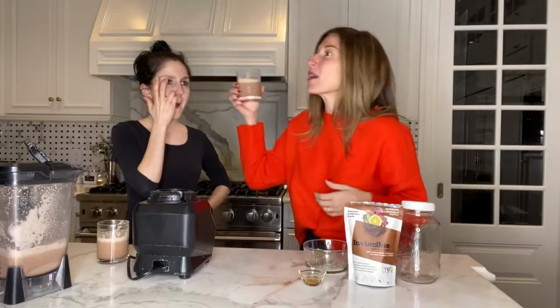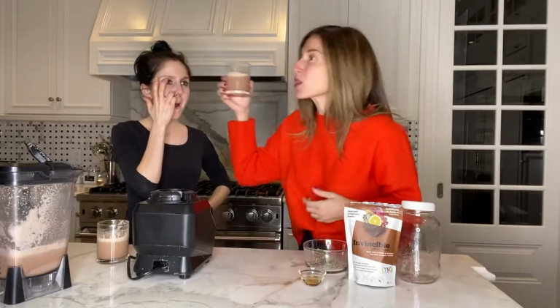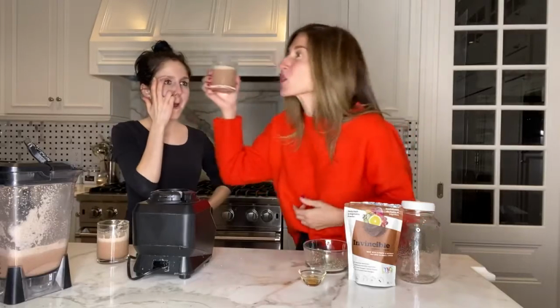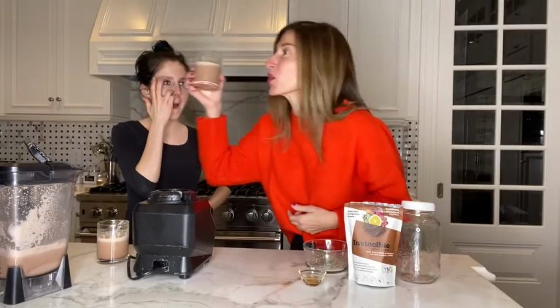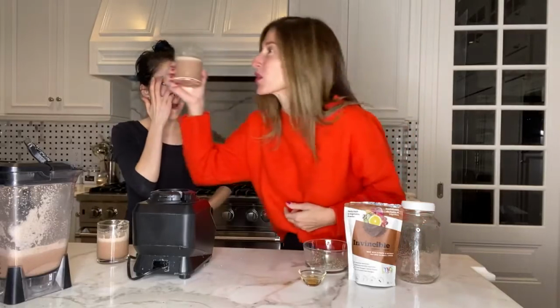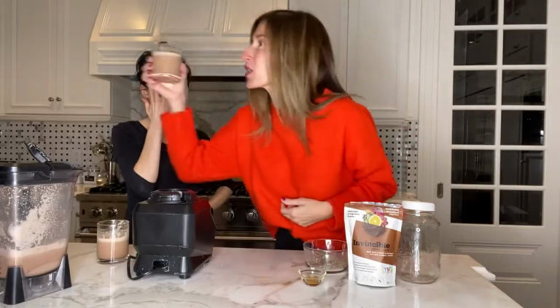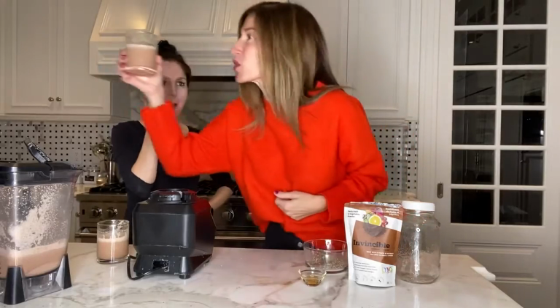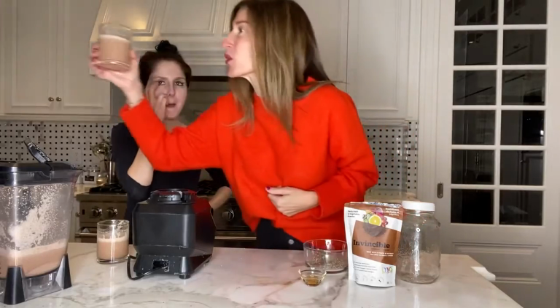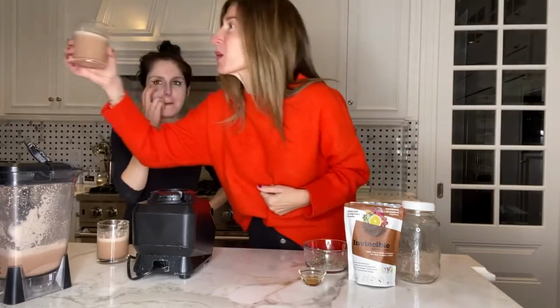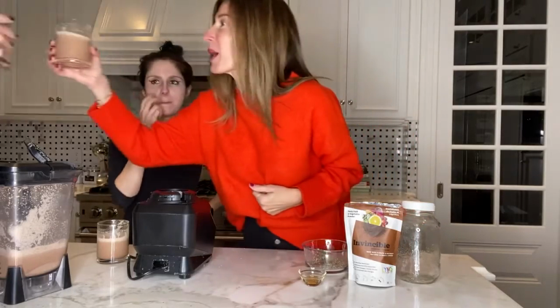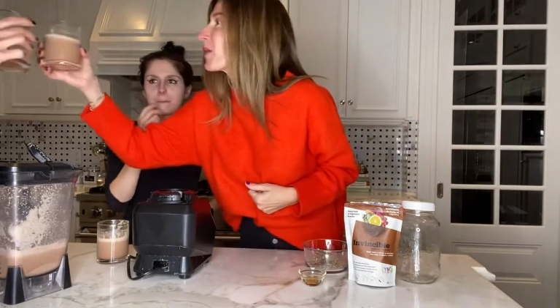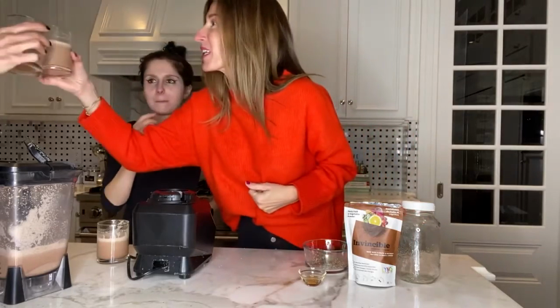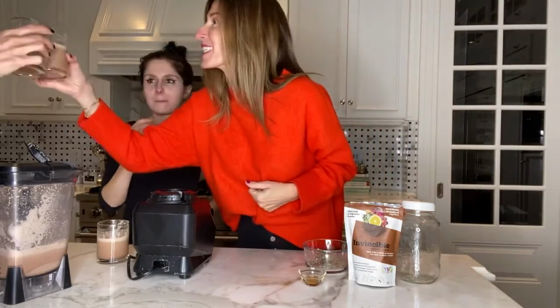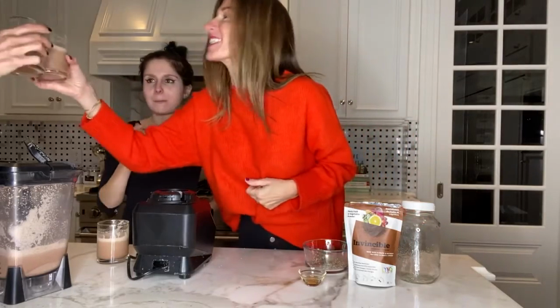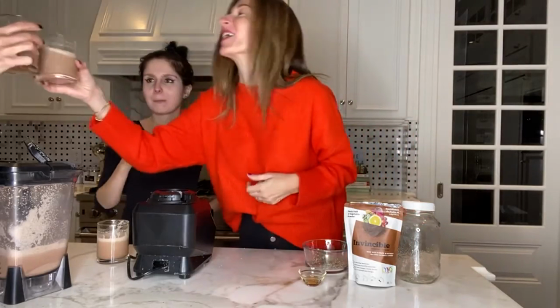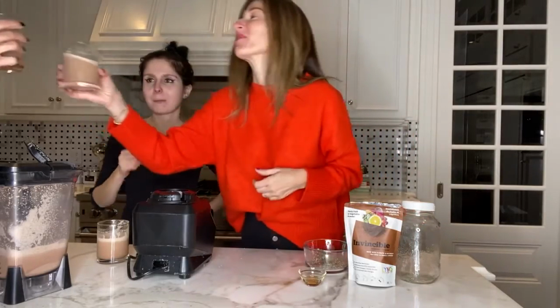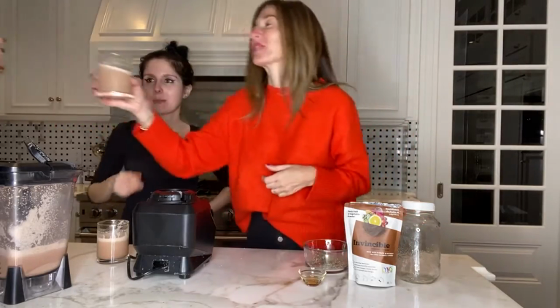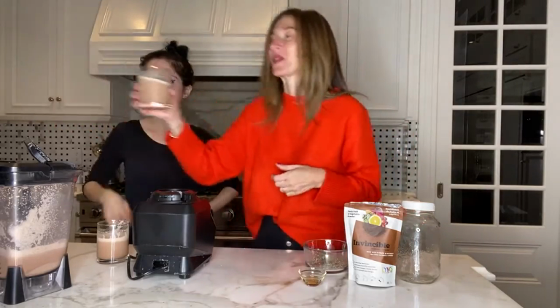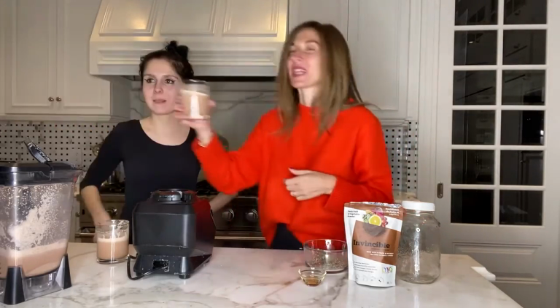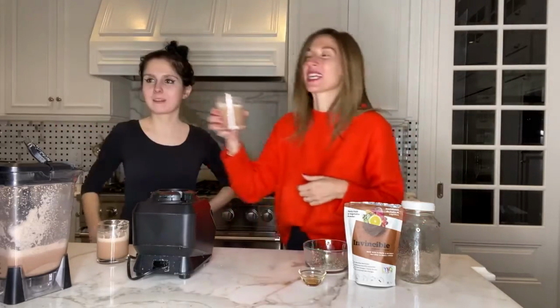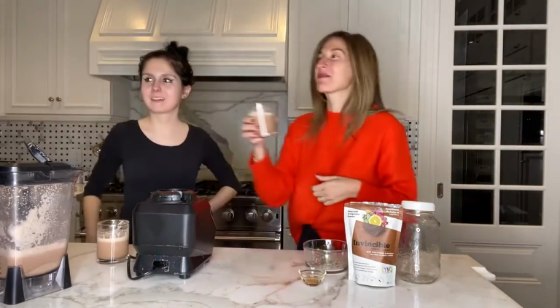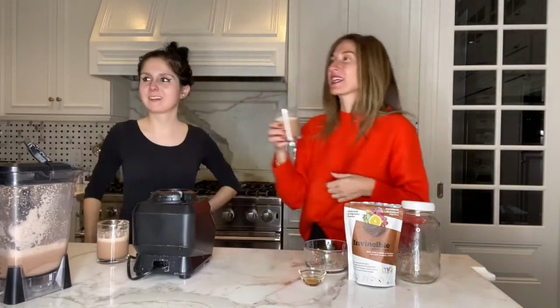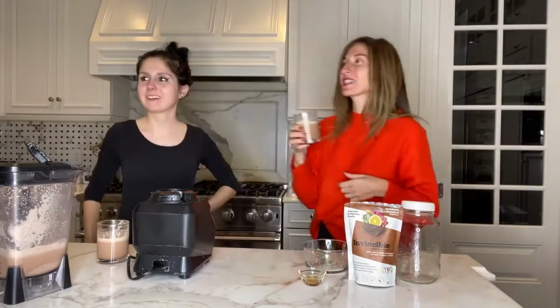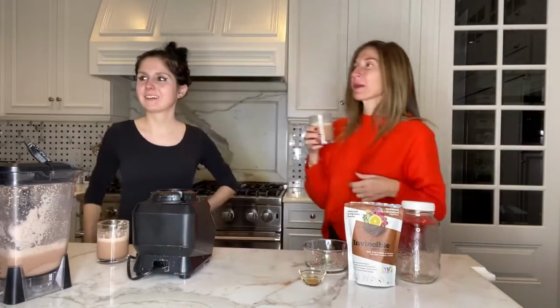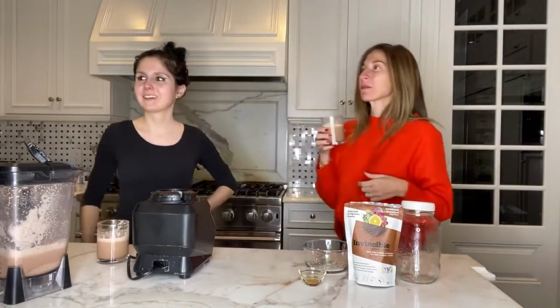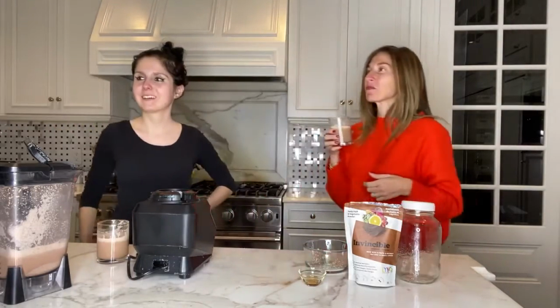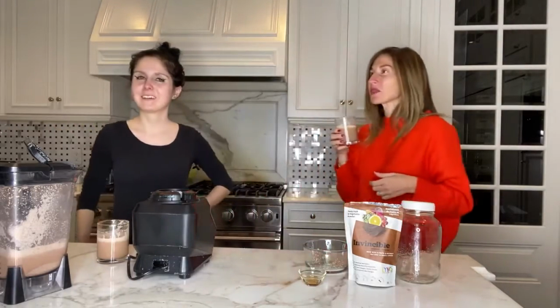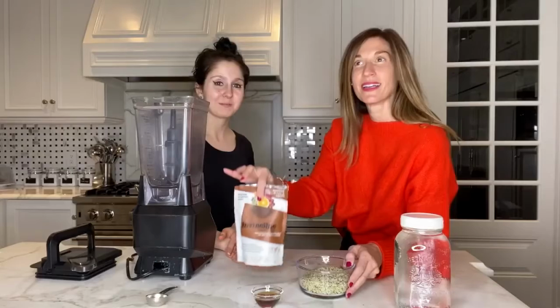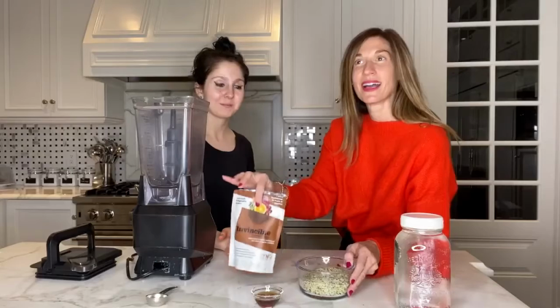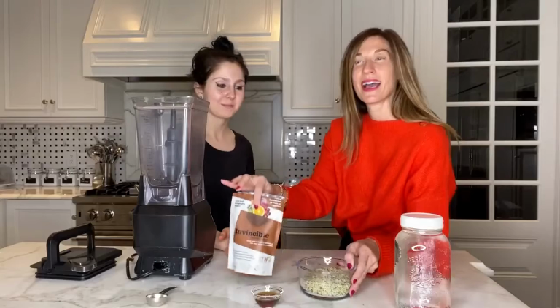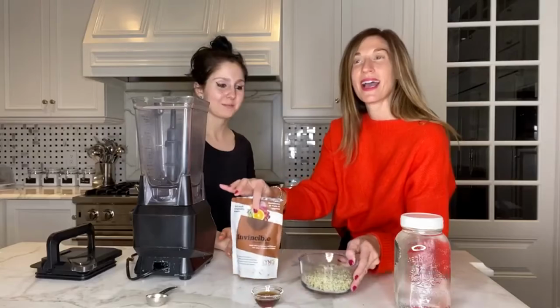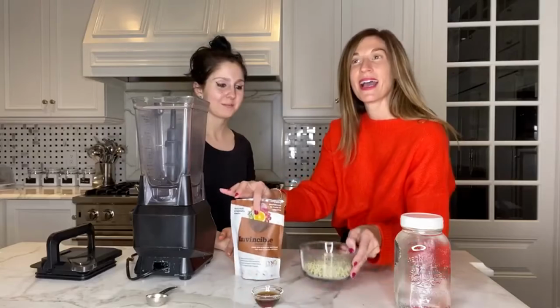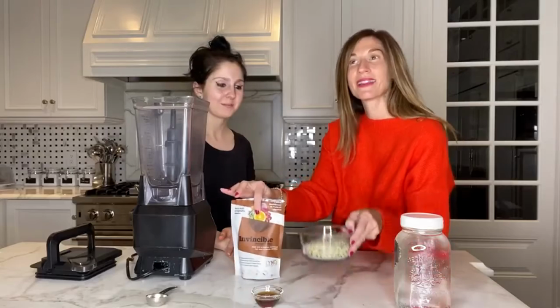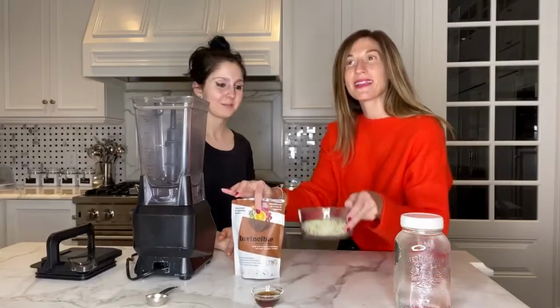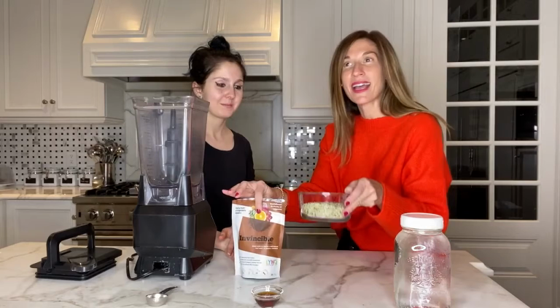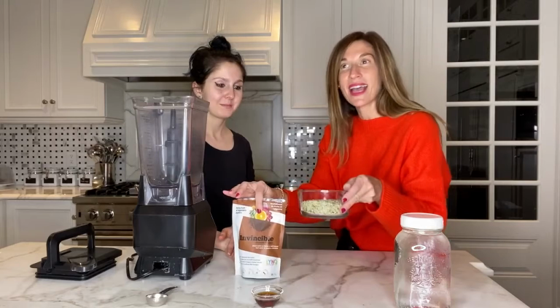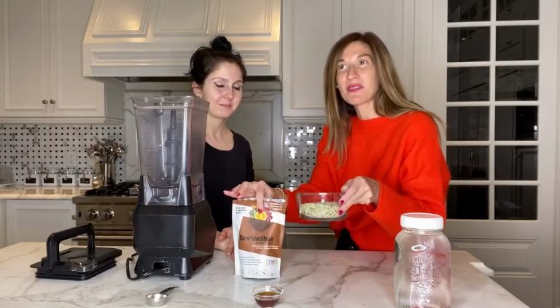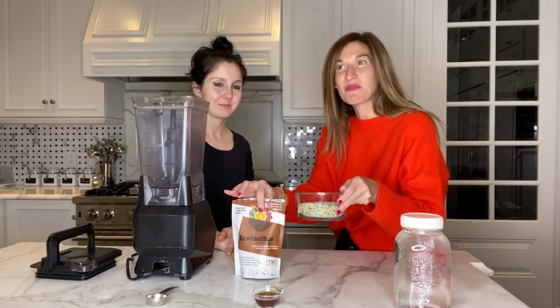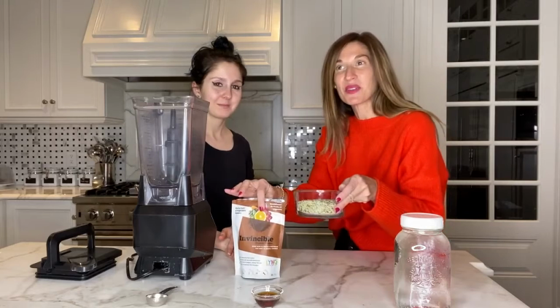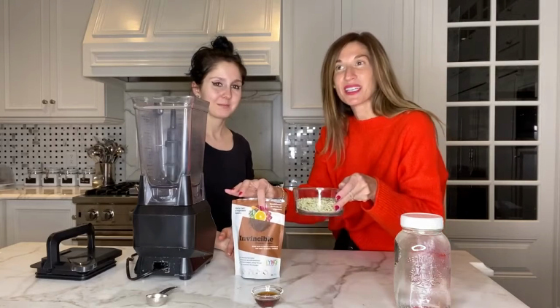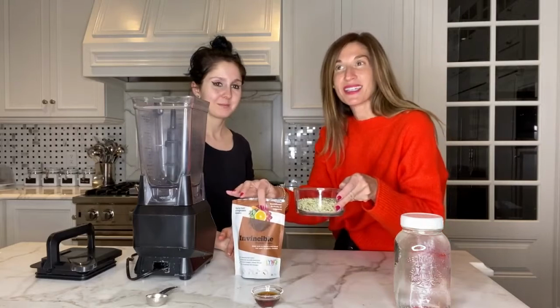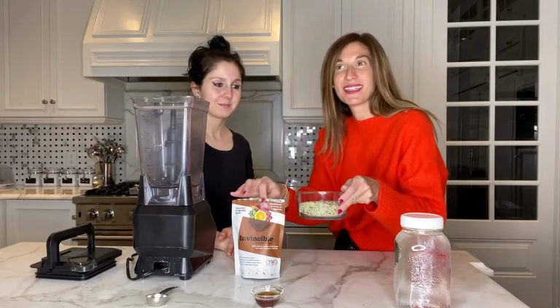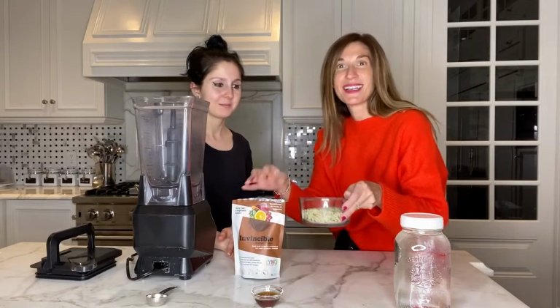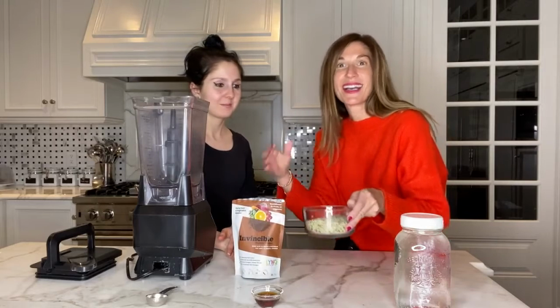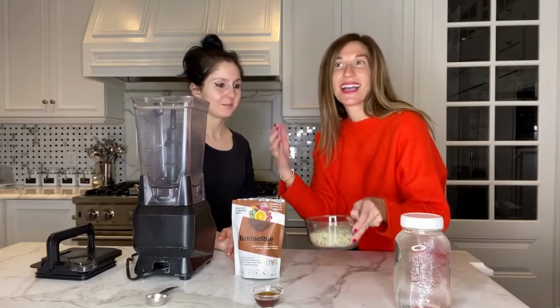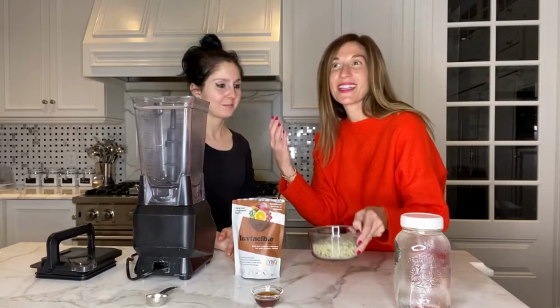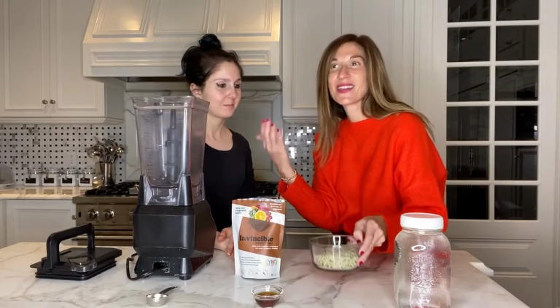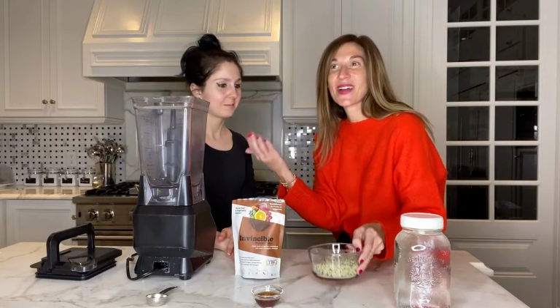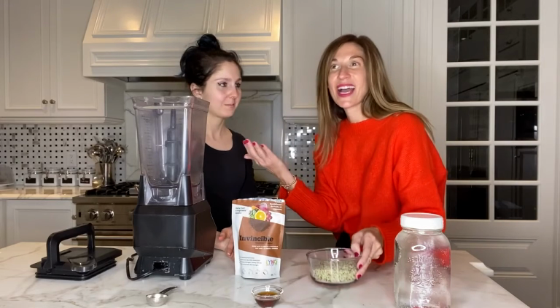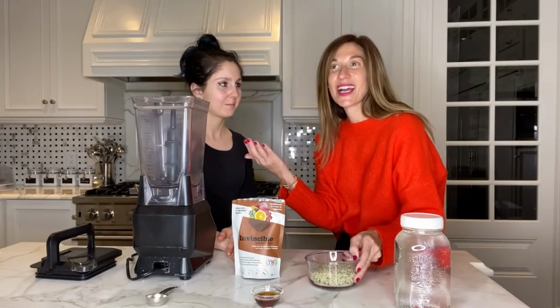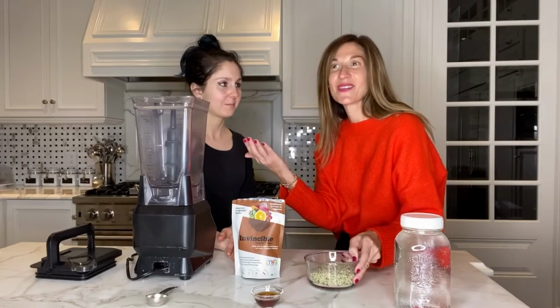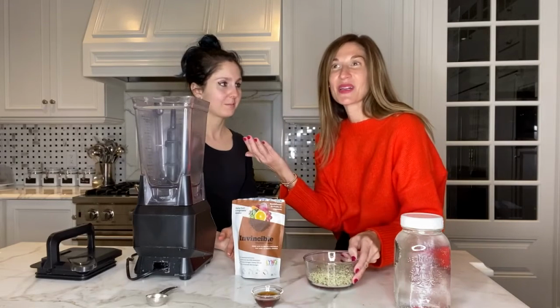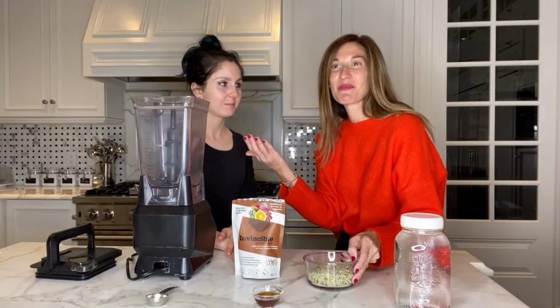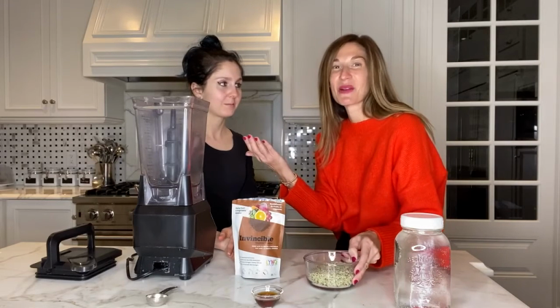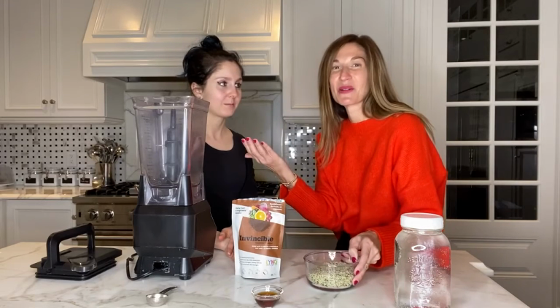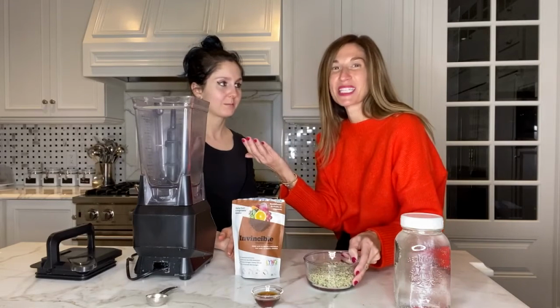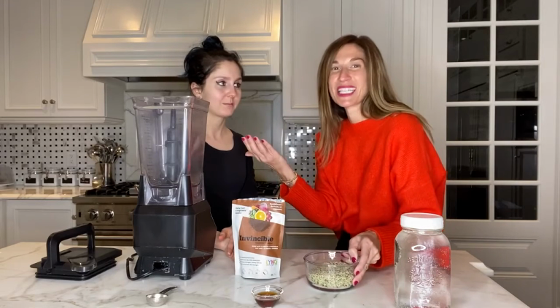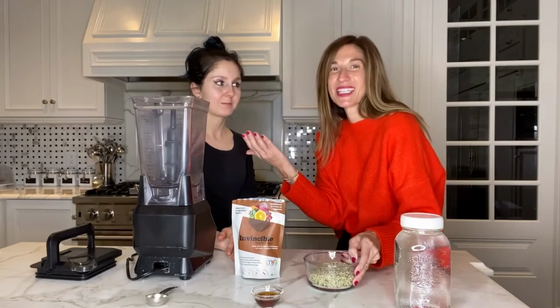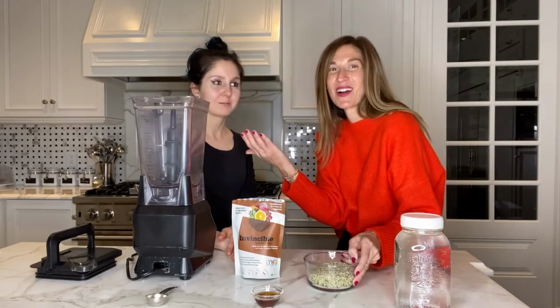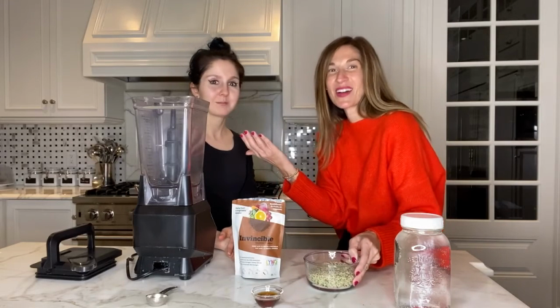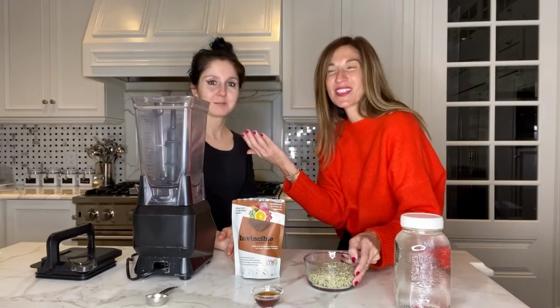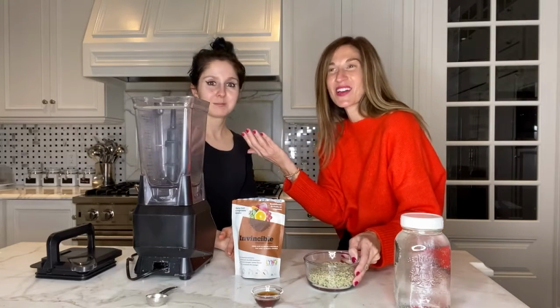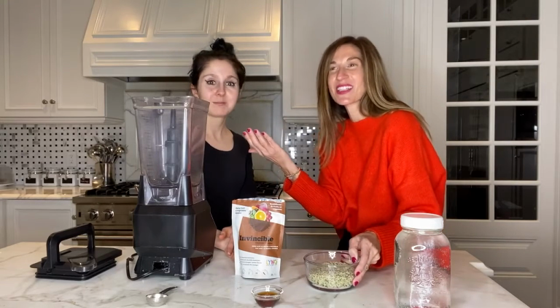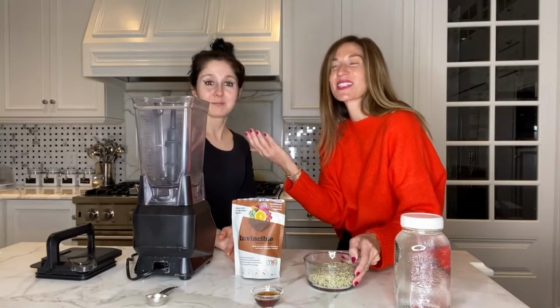Now the truth about this — no, I'm joking. I like it though. Add the hemp and you have a protein hot chocolate.